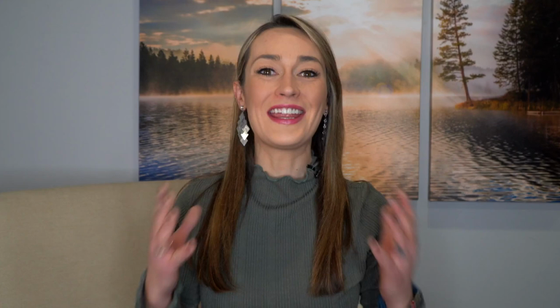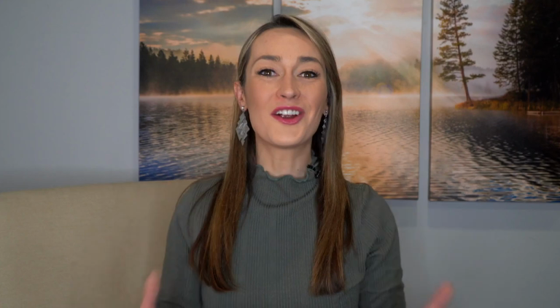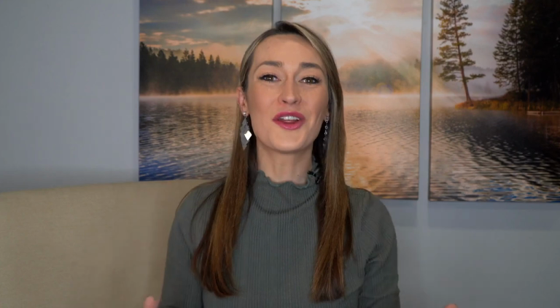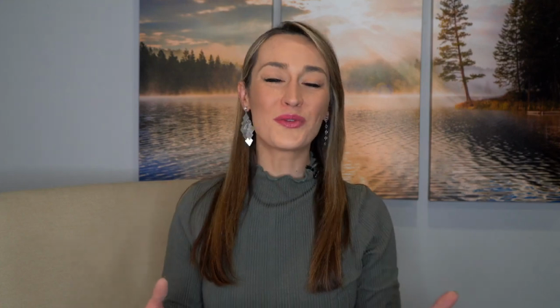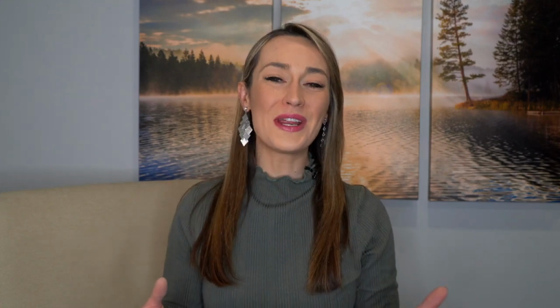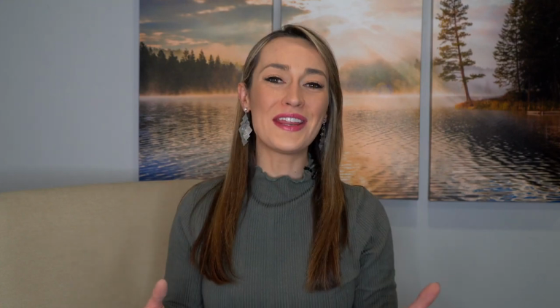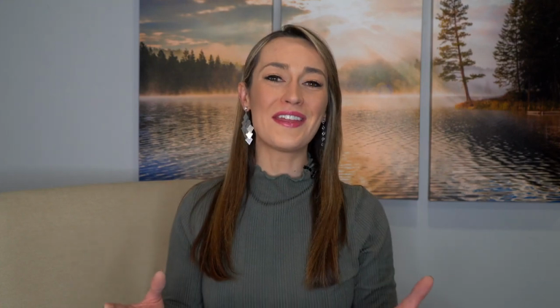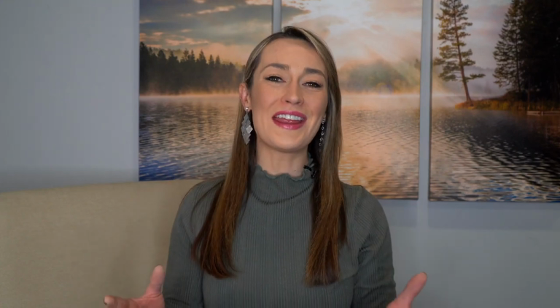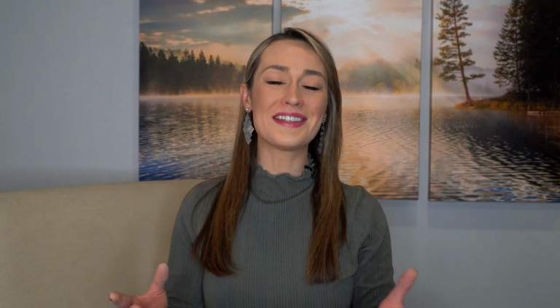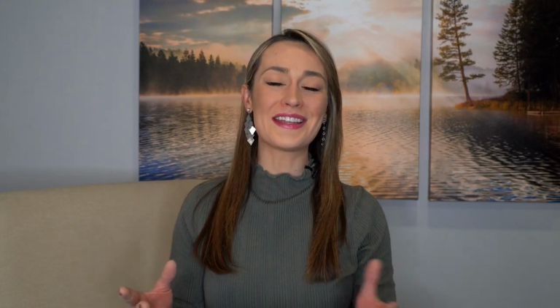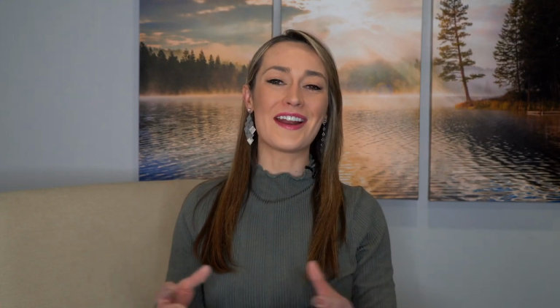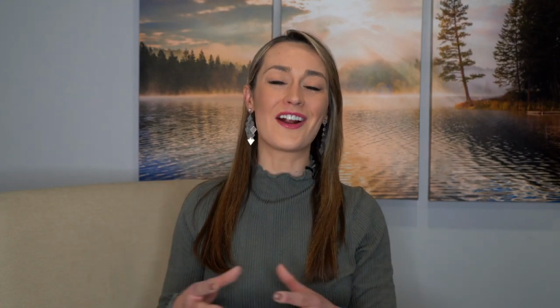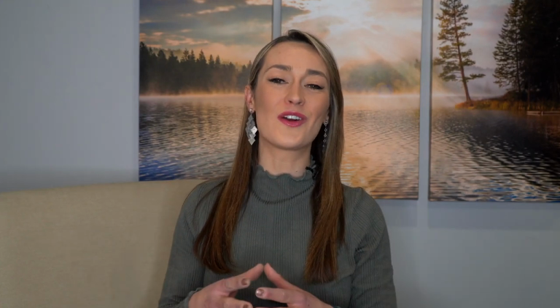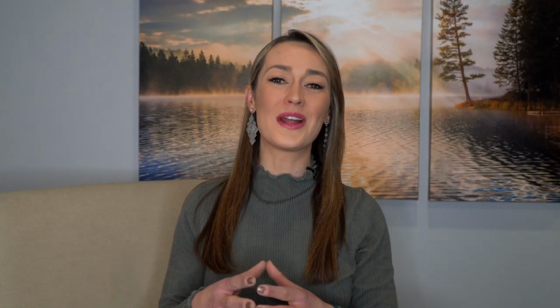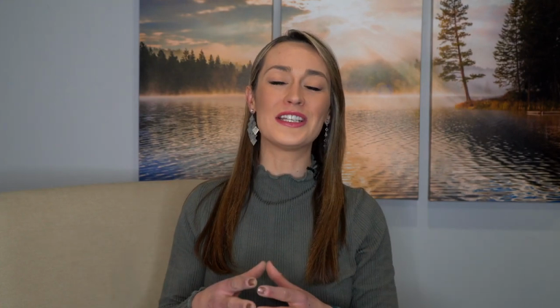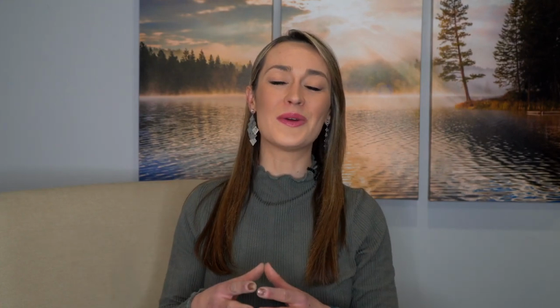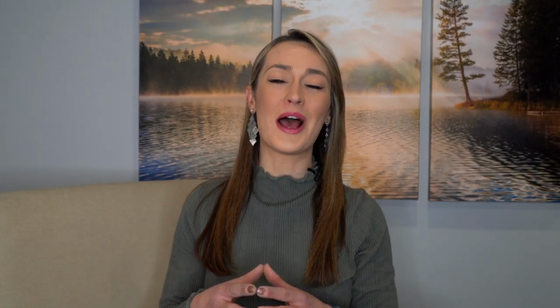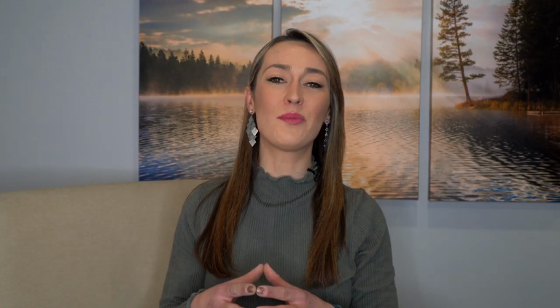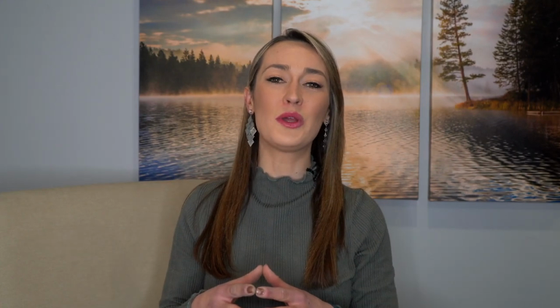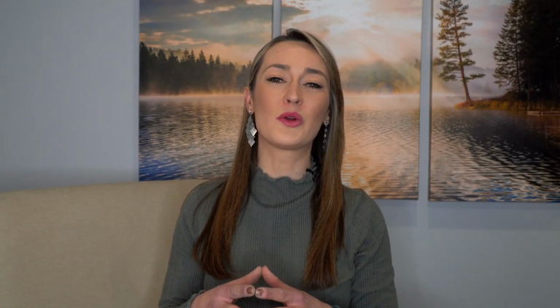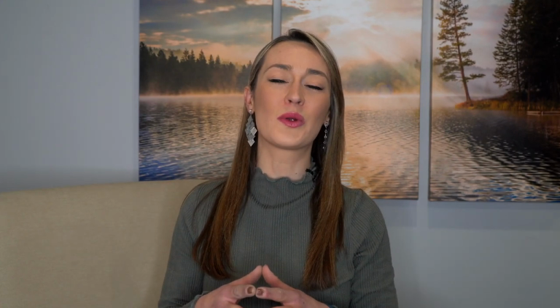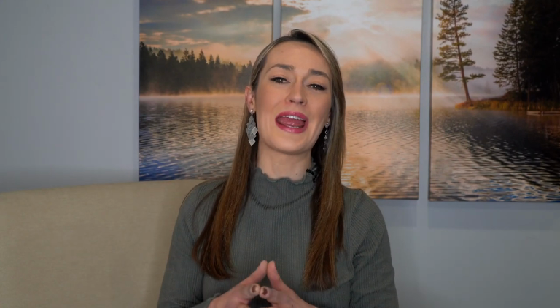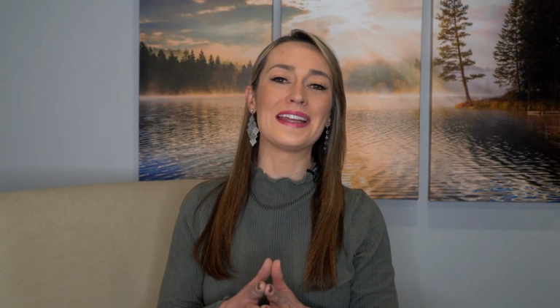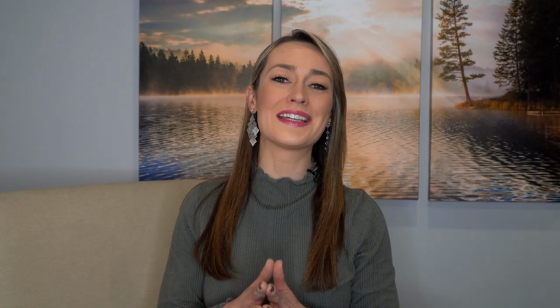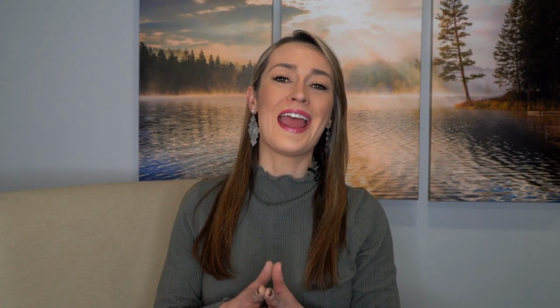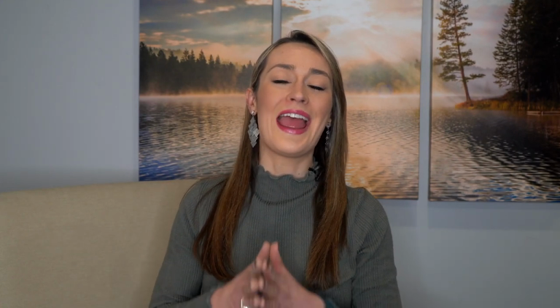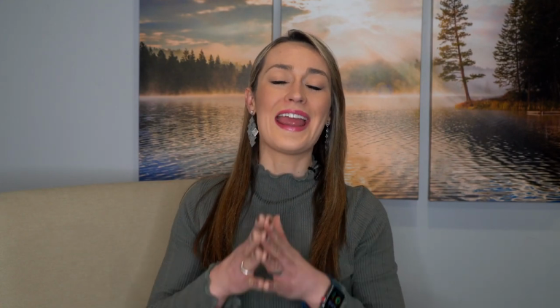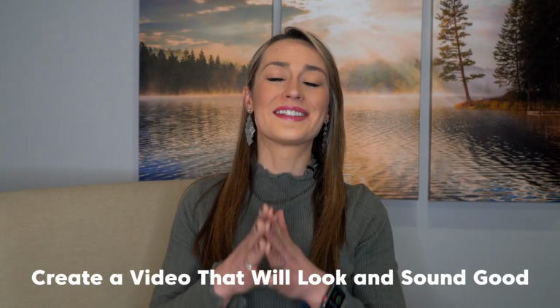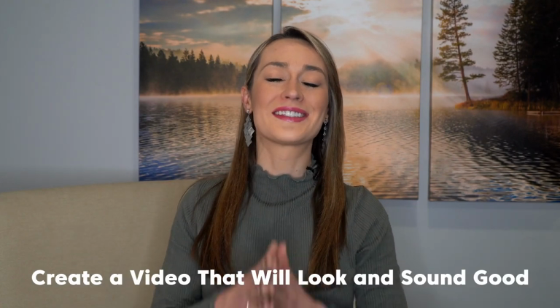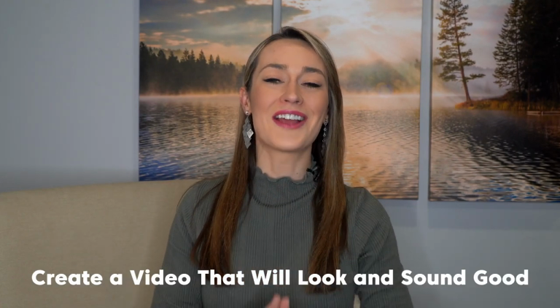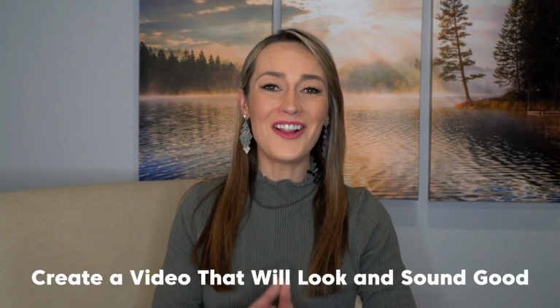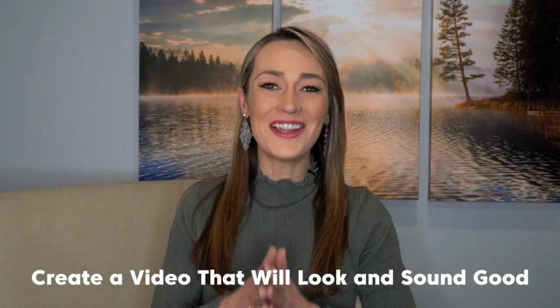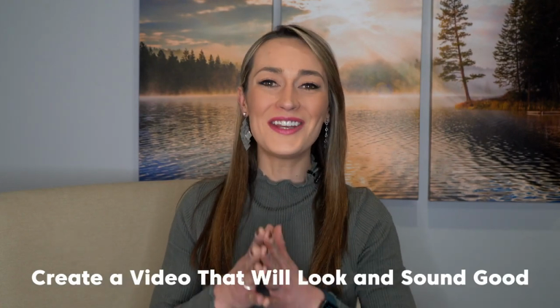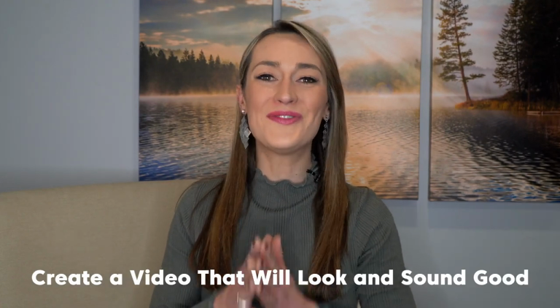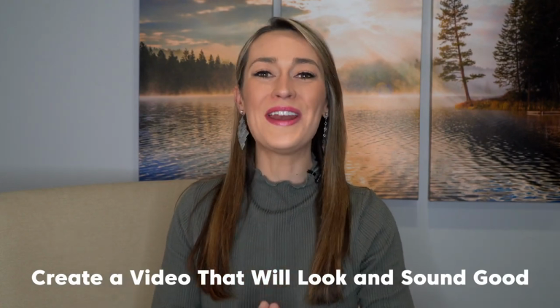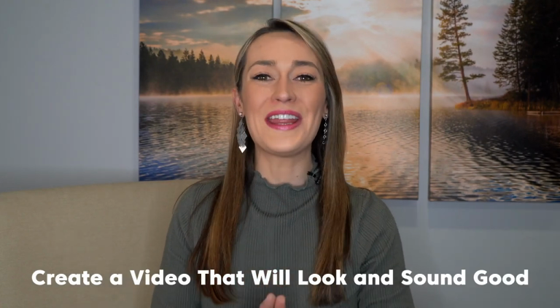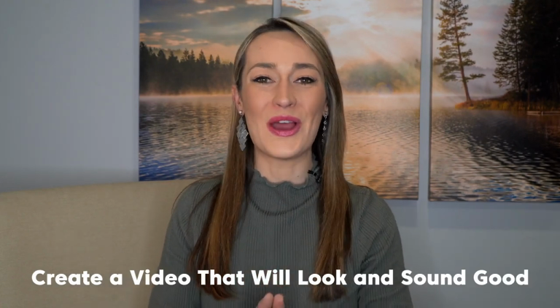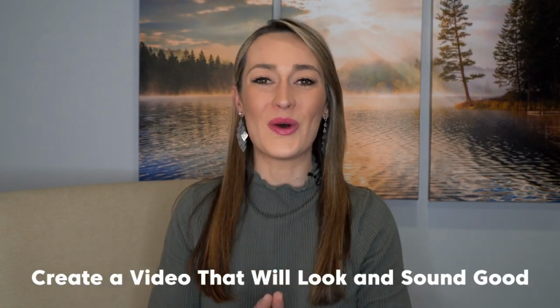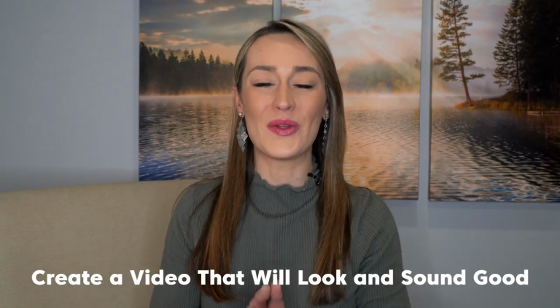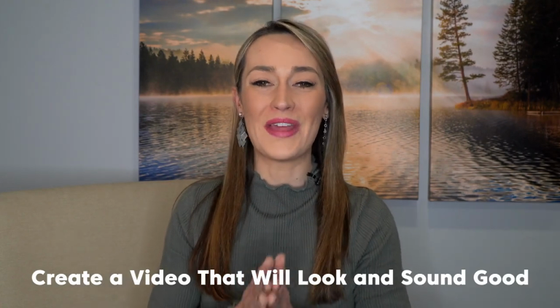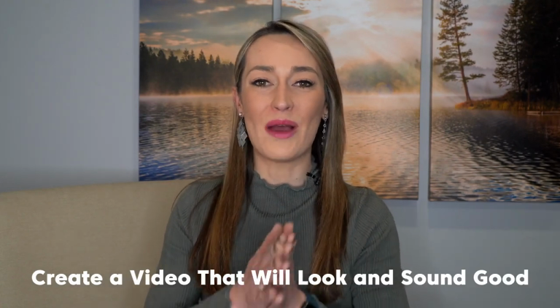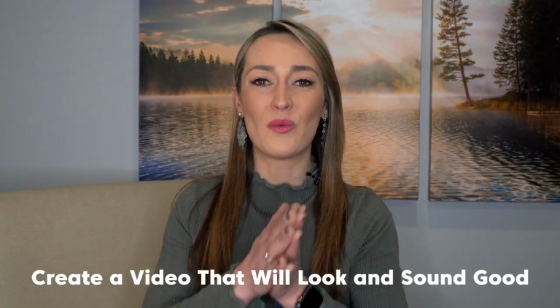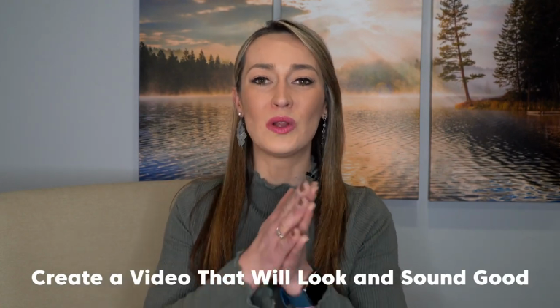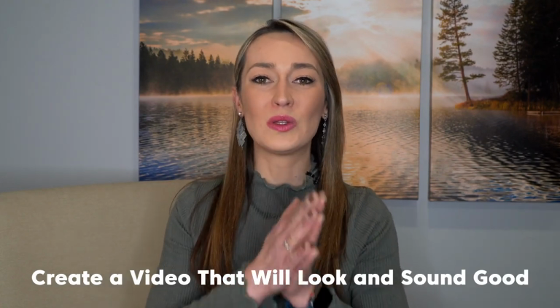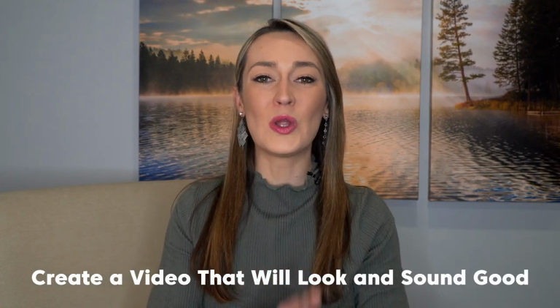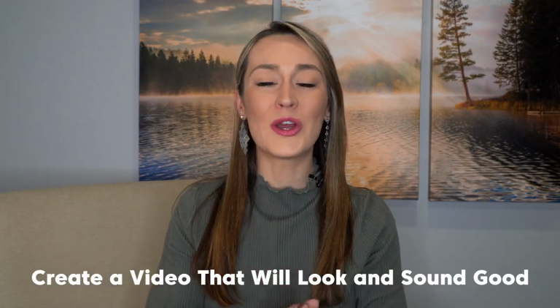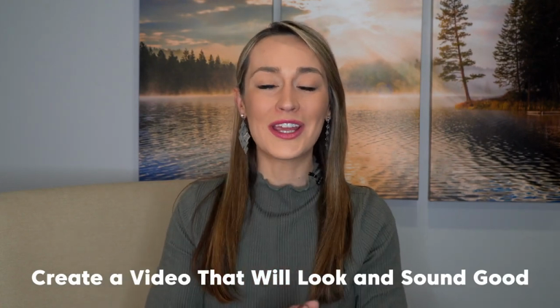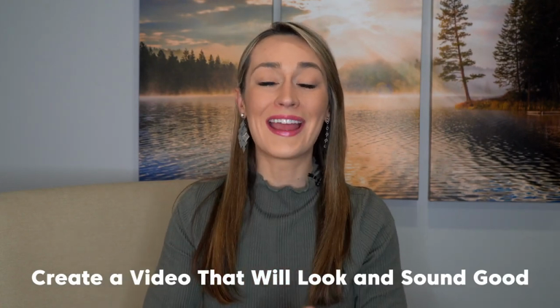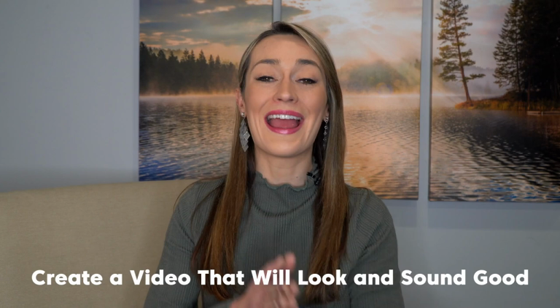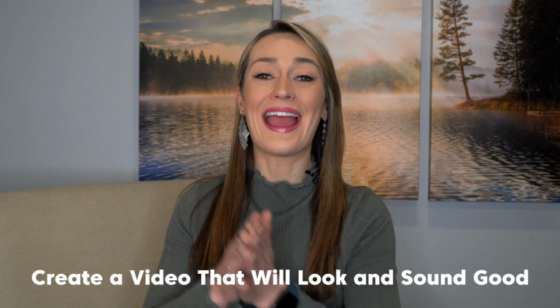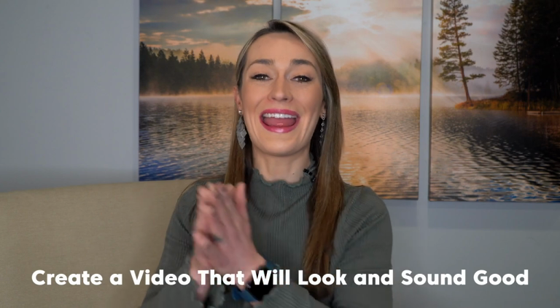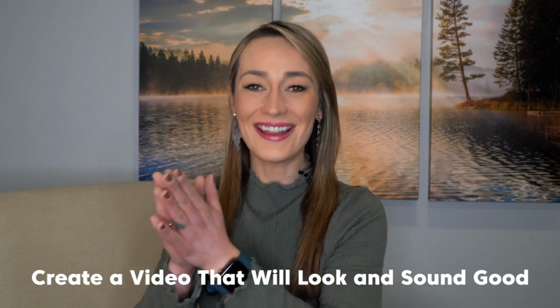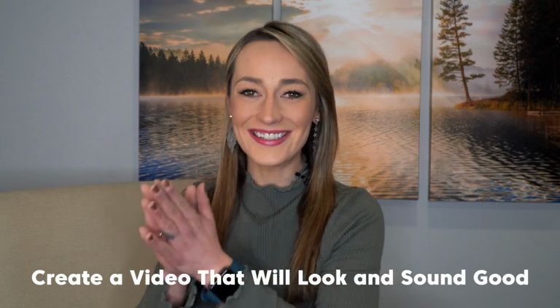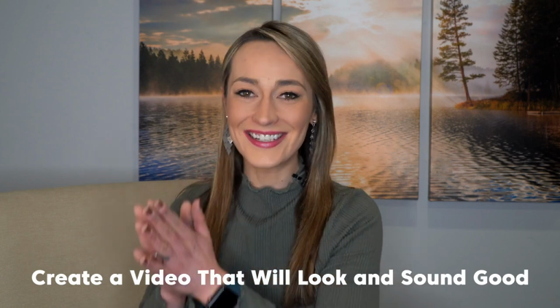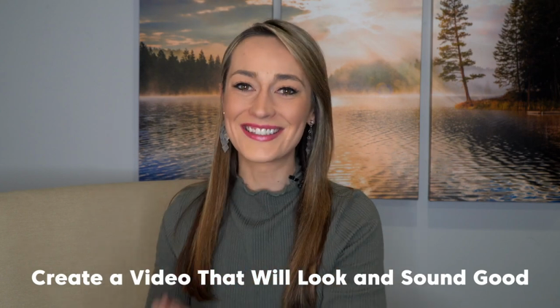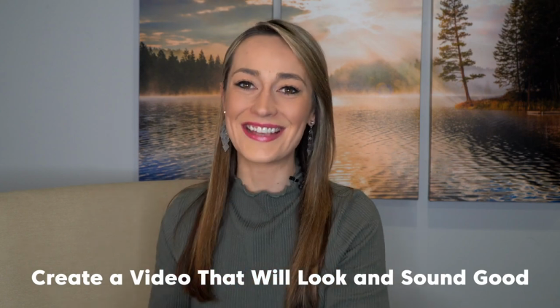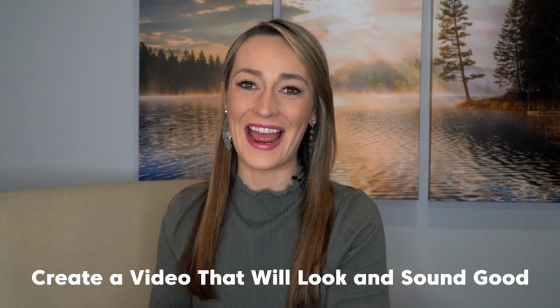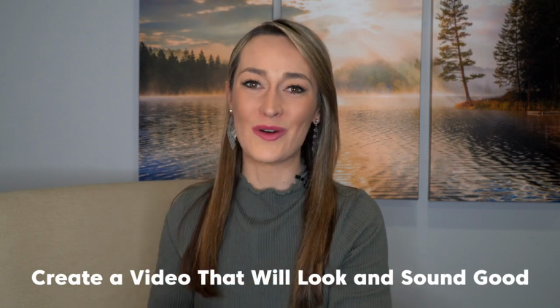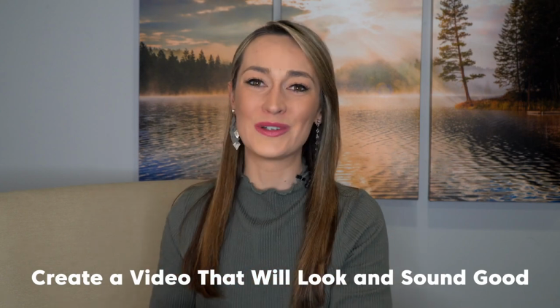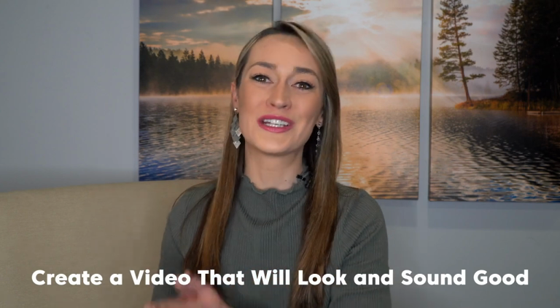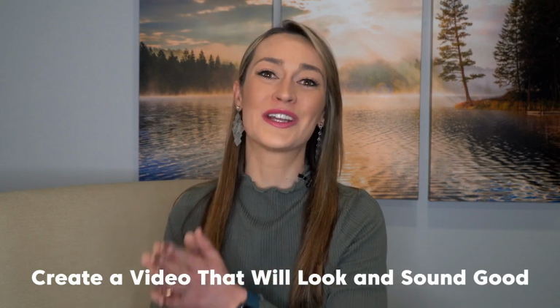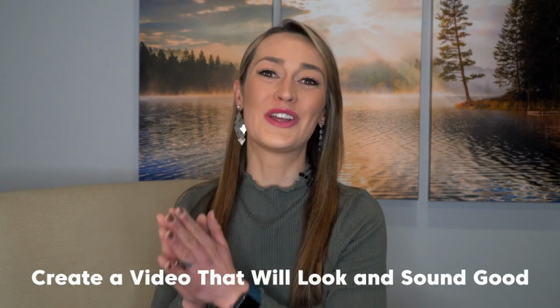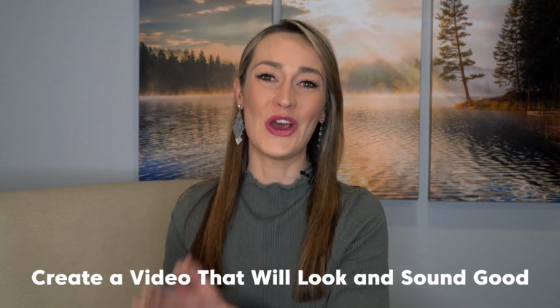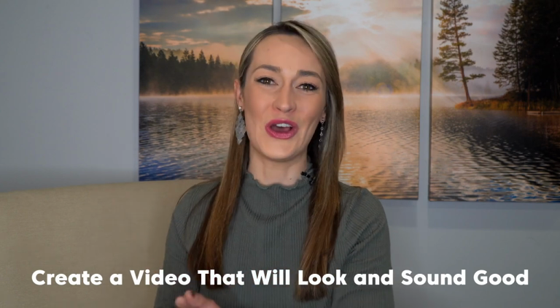Here are three things that are going to help you create a solid video that will look and sound good.